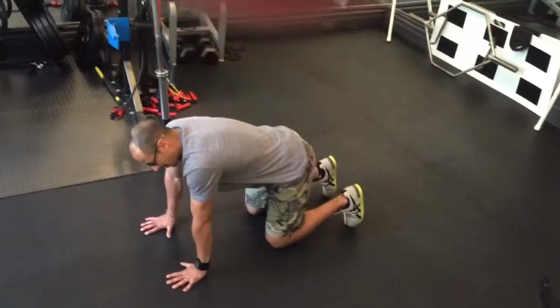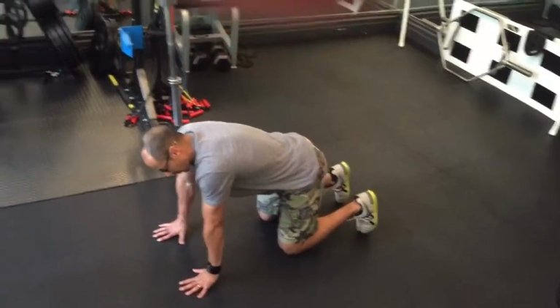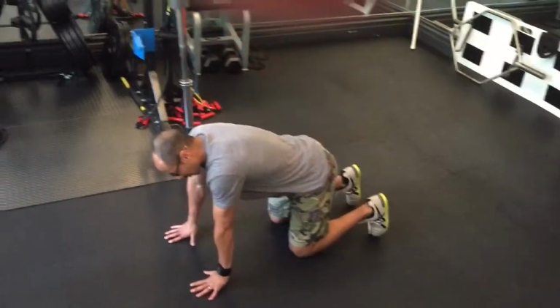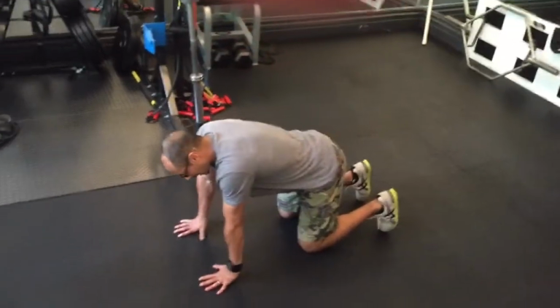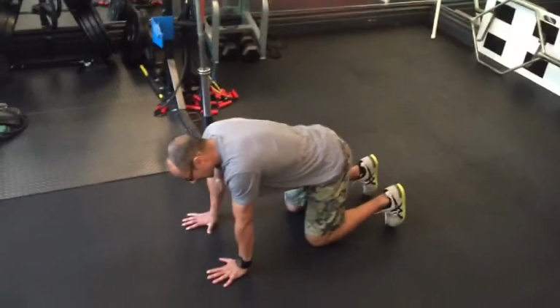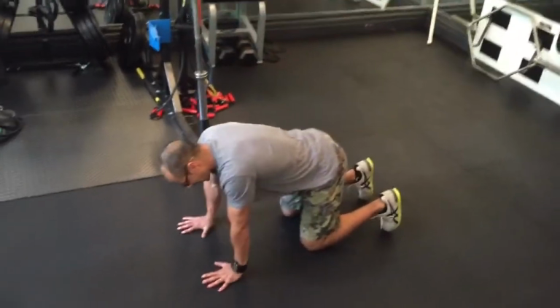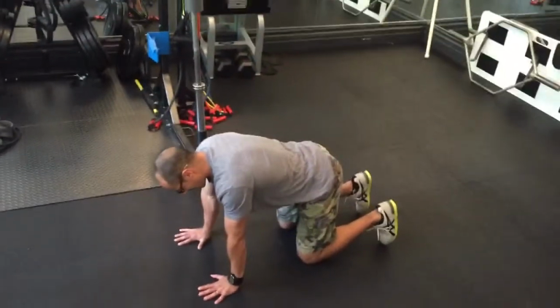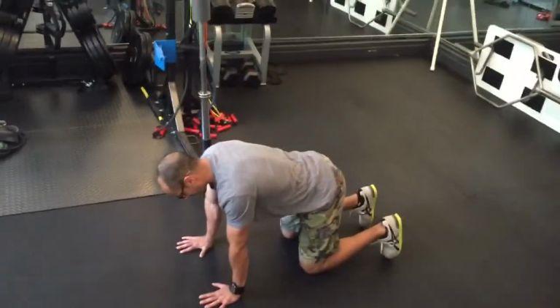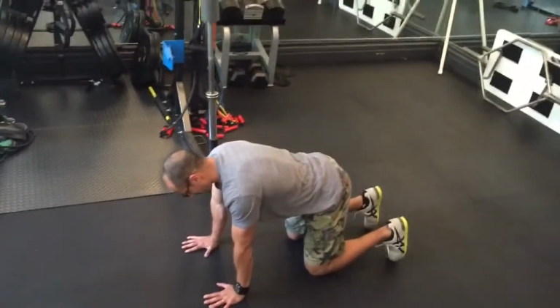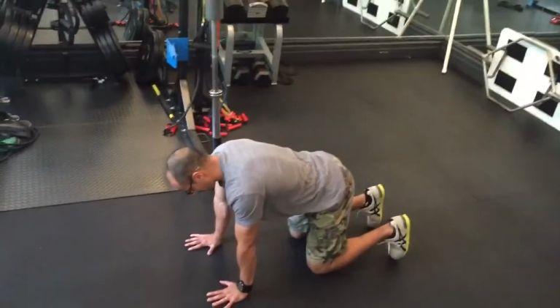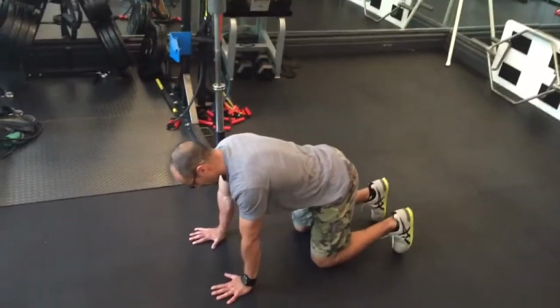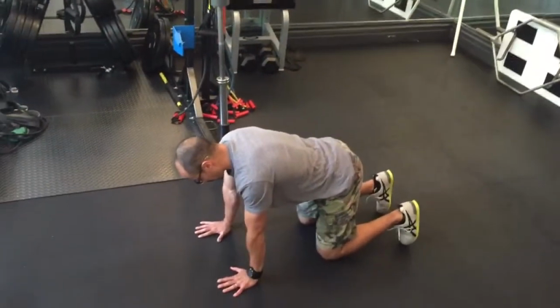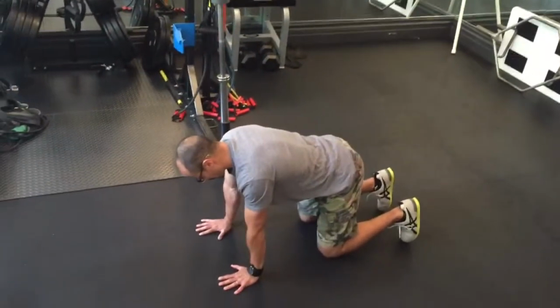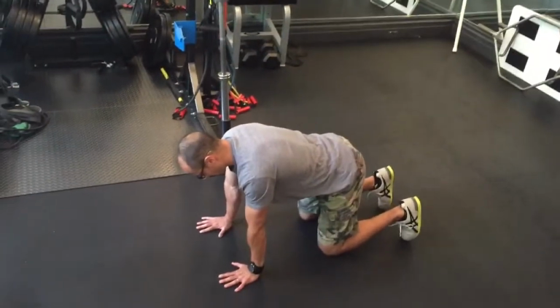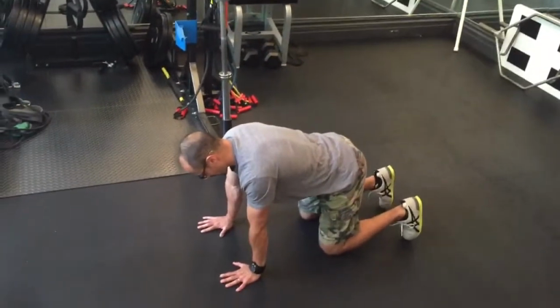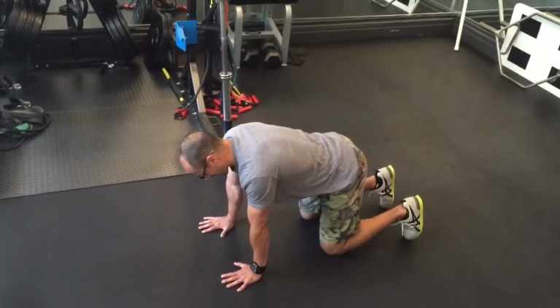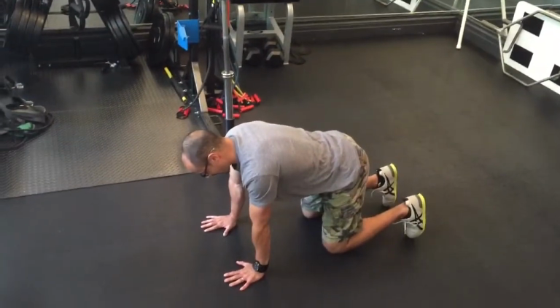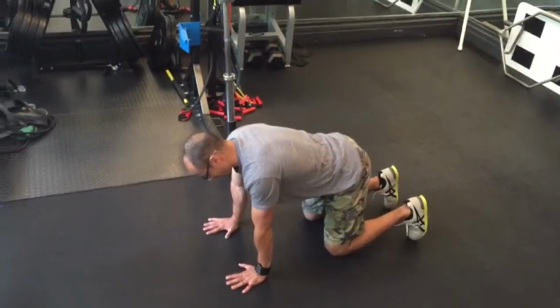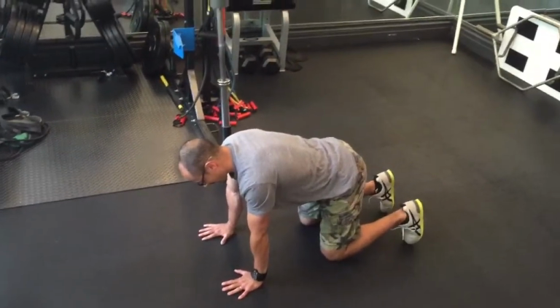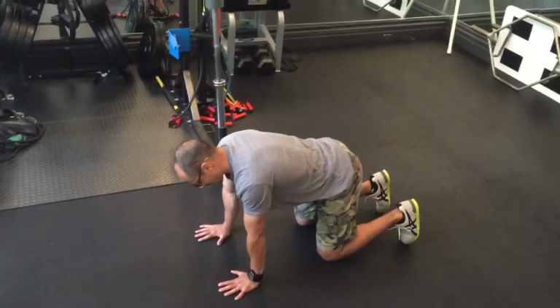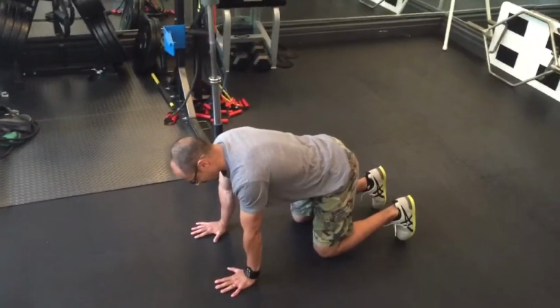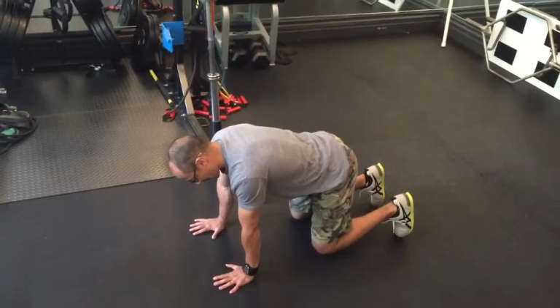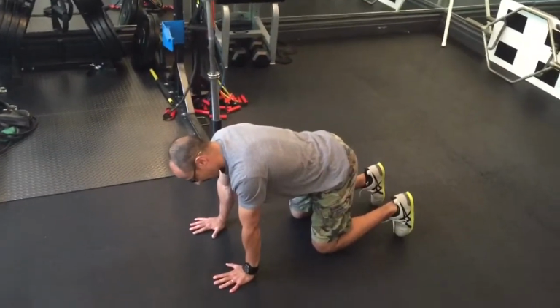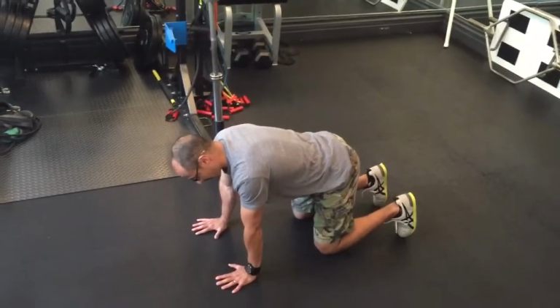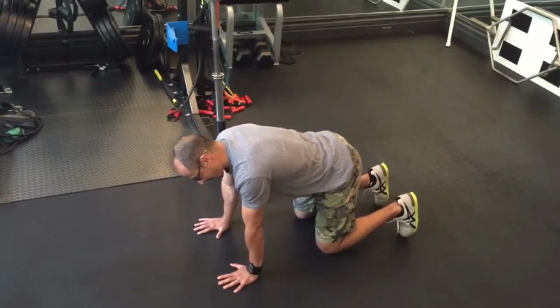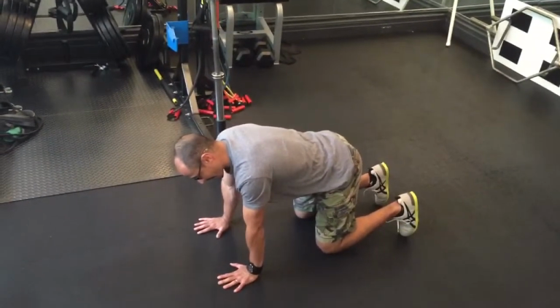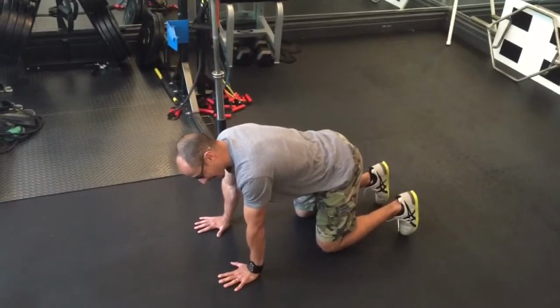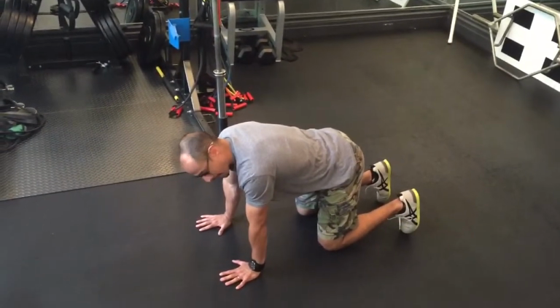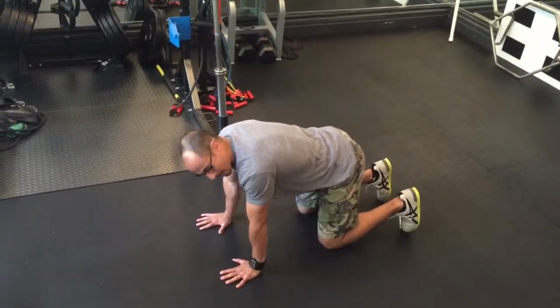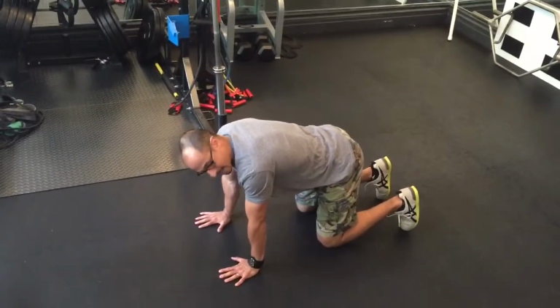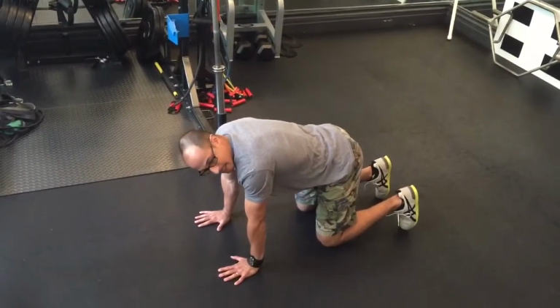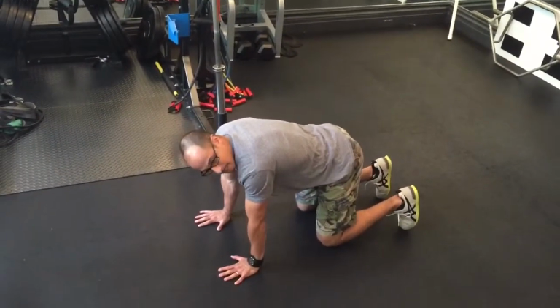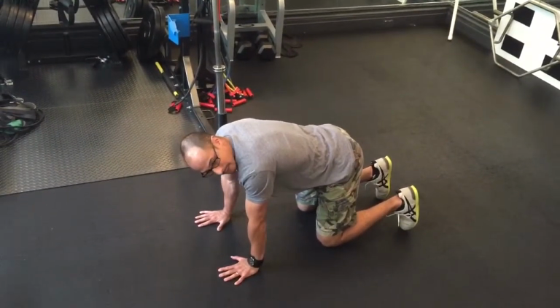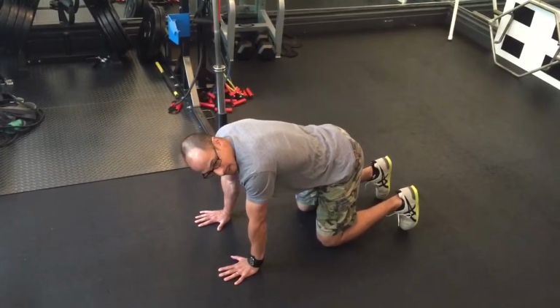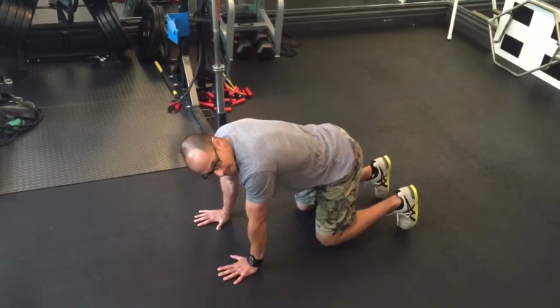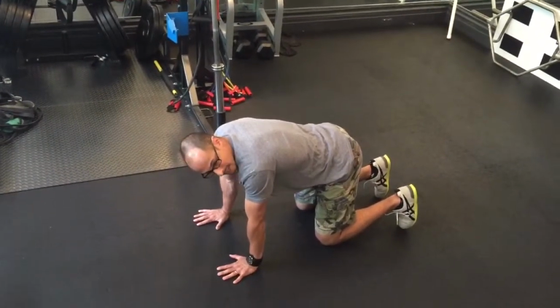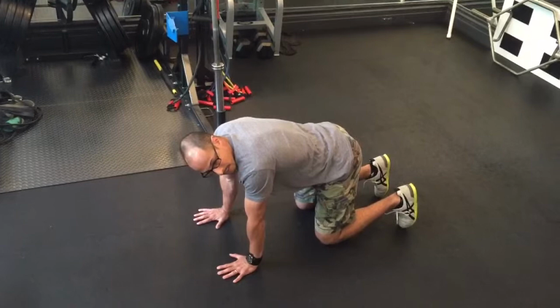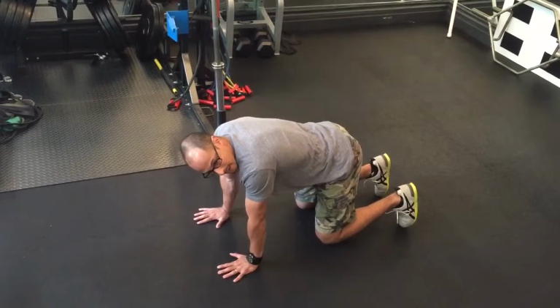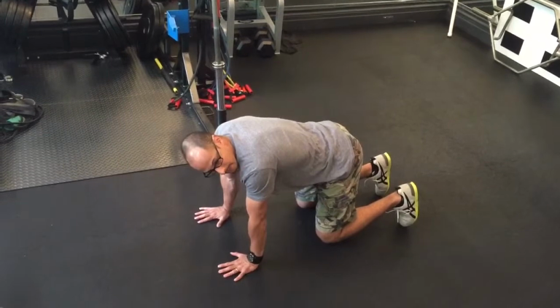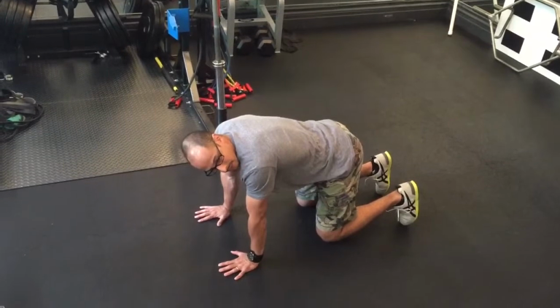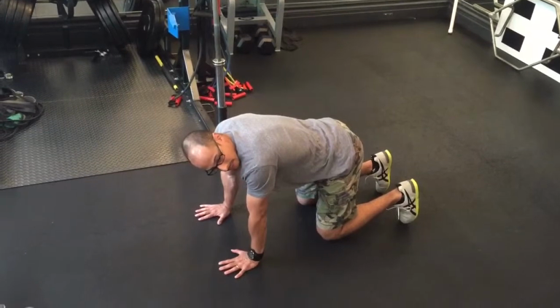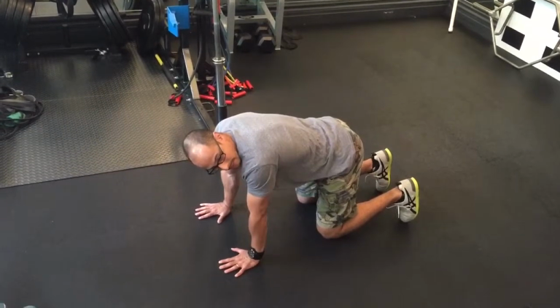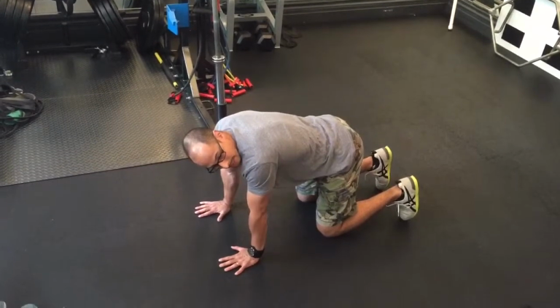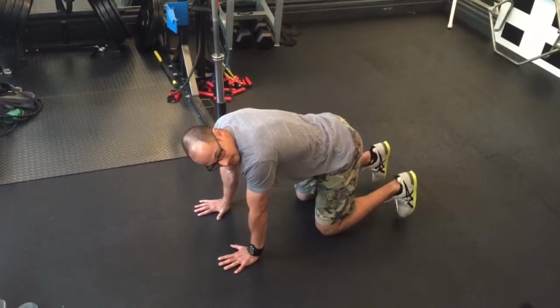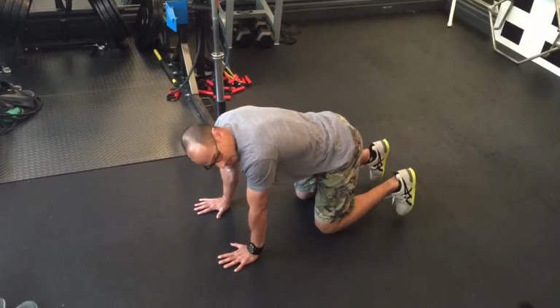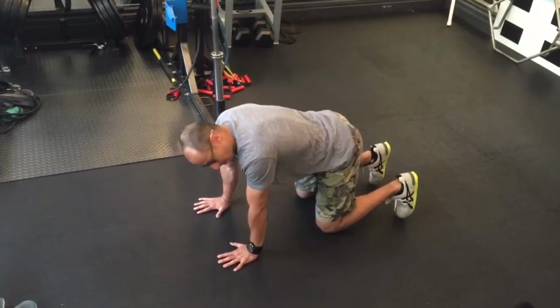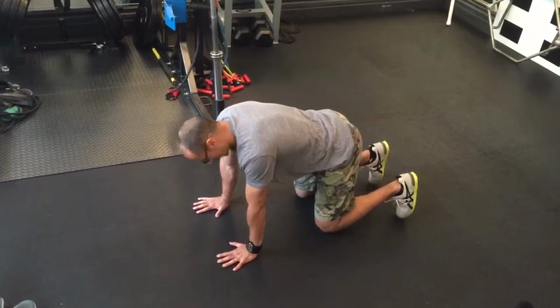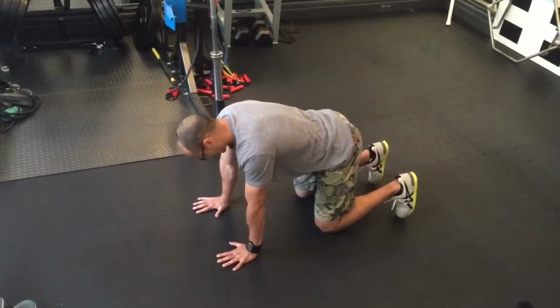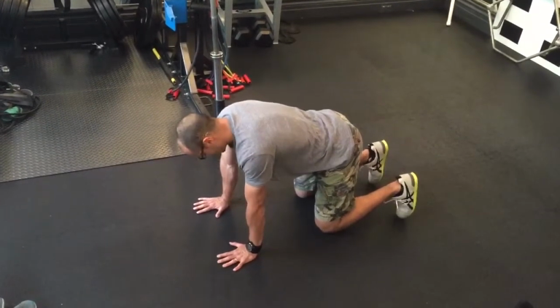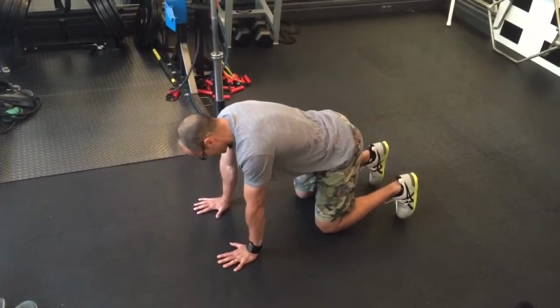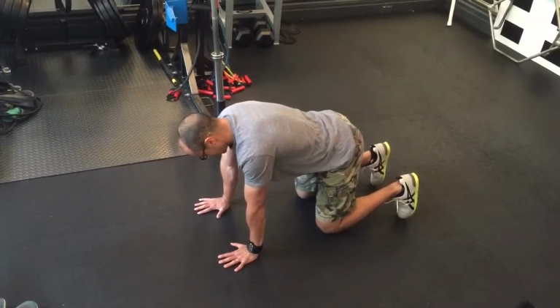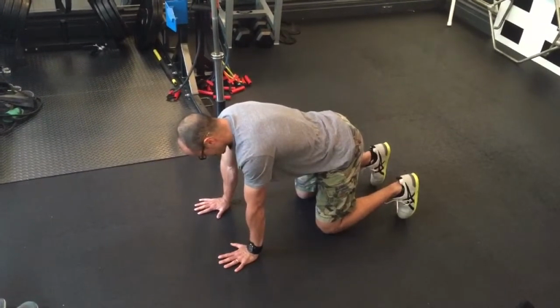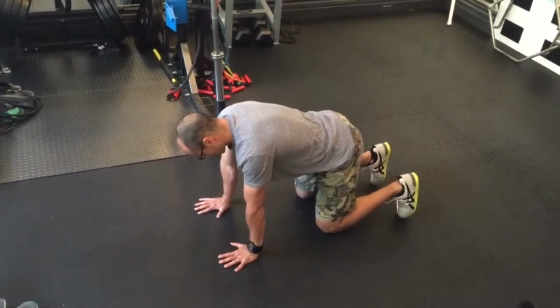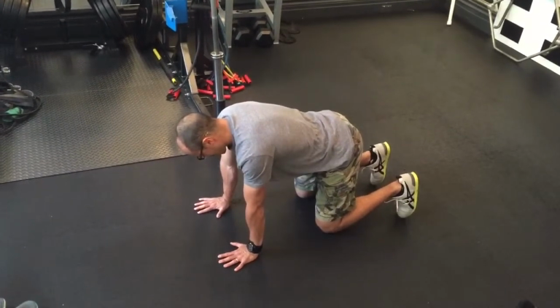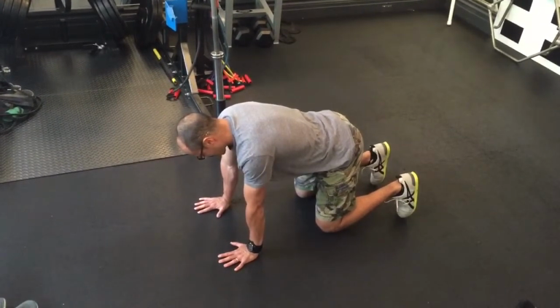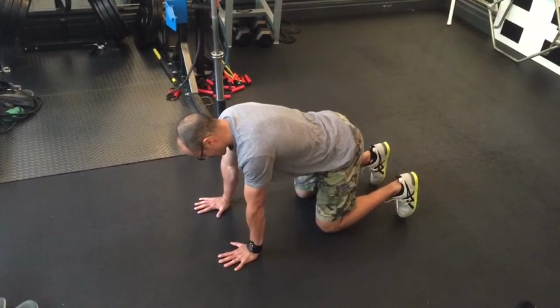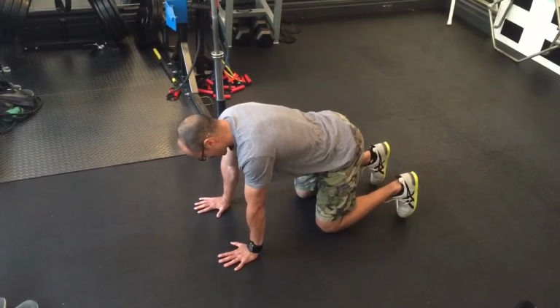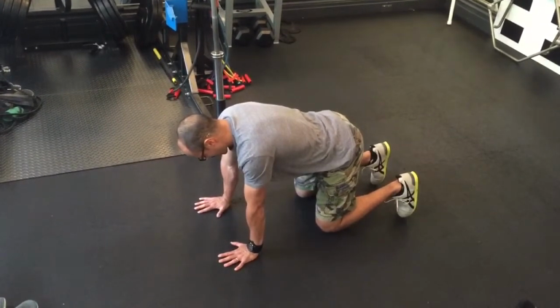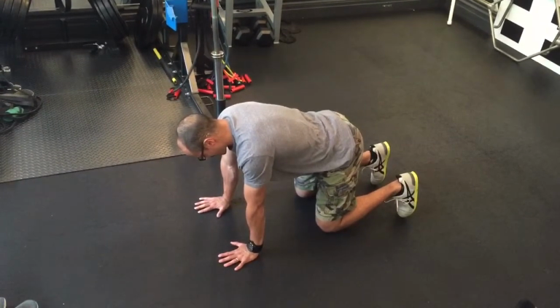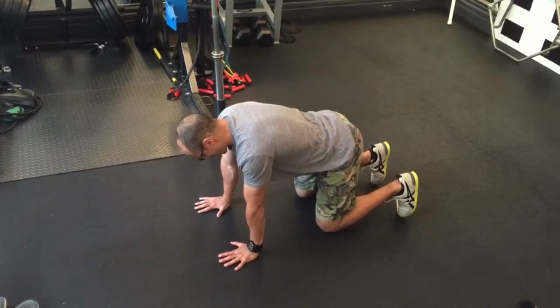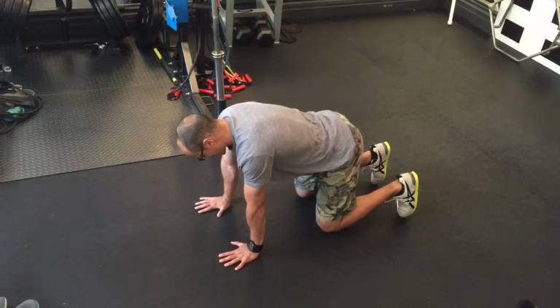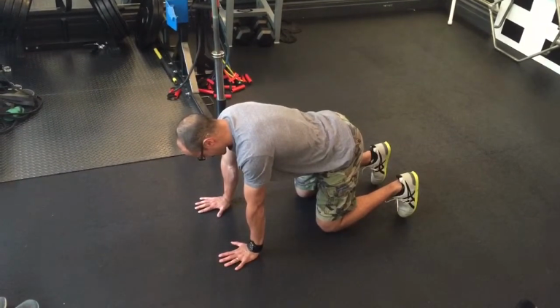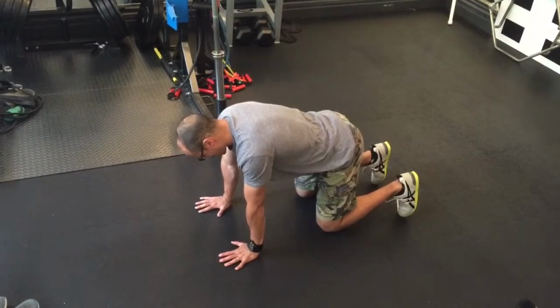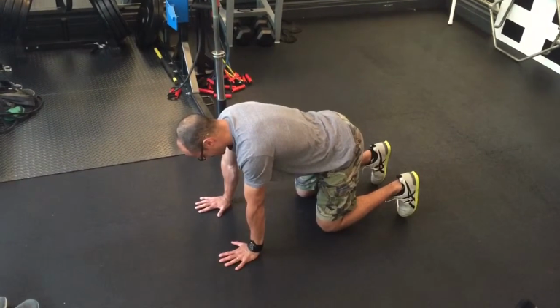The key here is to understand that you're going to find compensation patterns that you have to eliminate. I'll do my bad side.